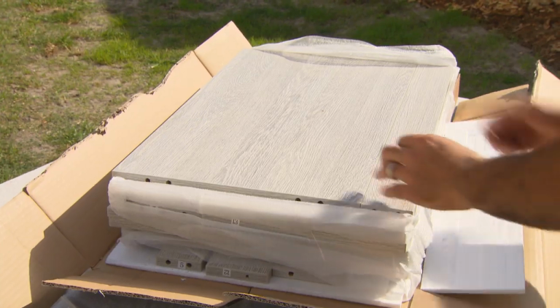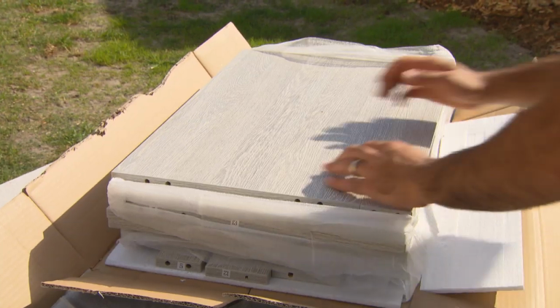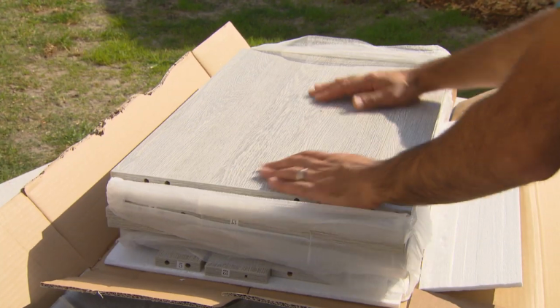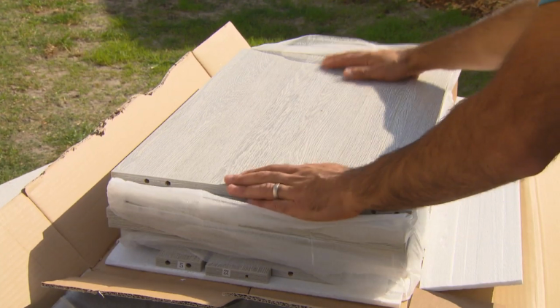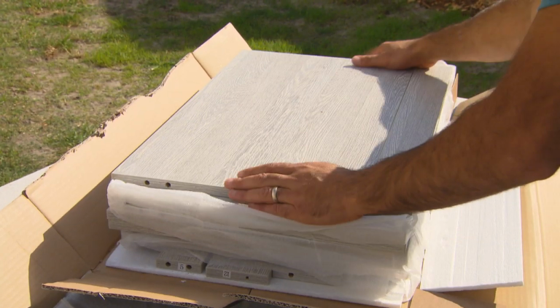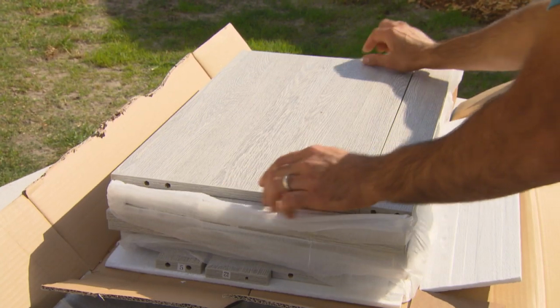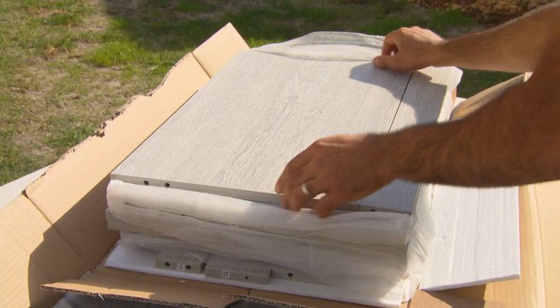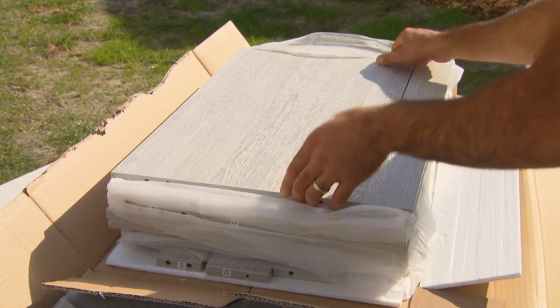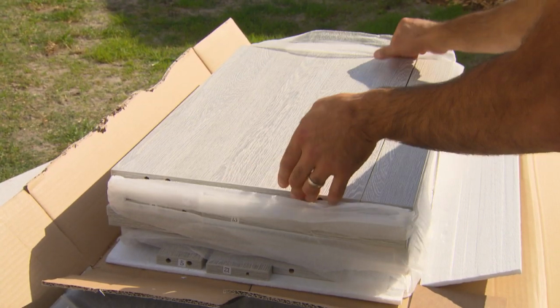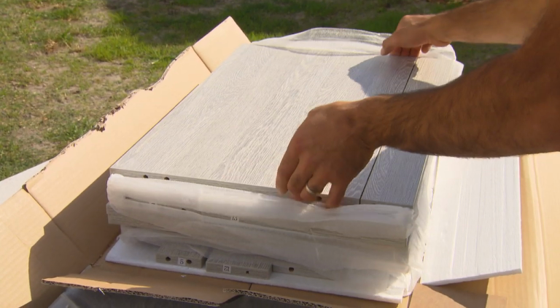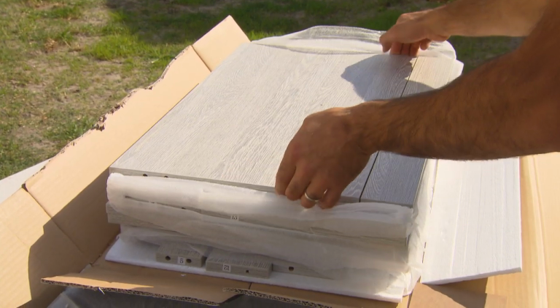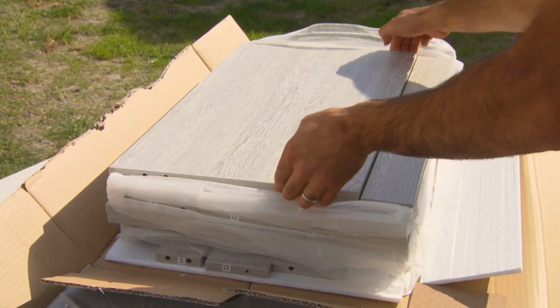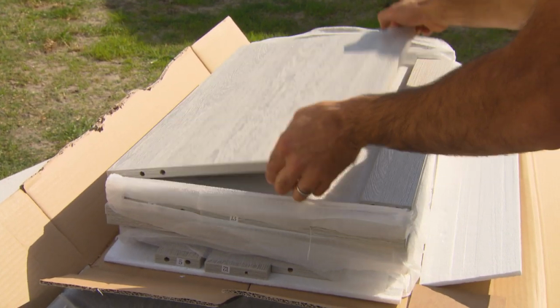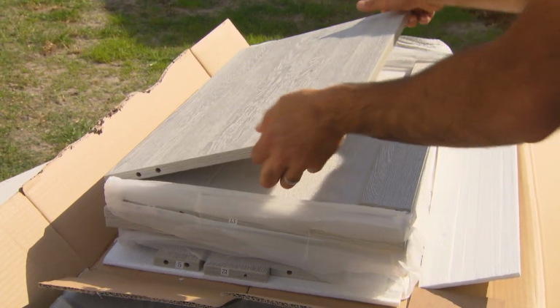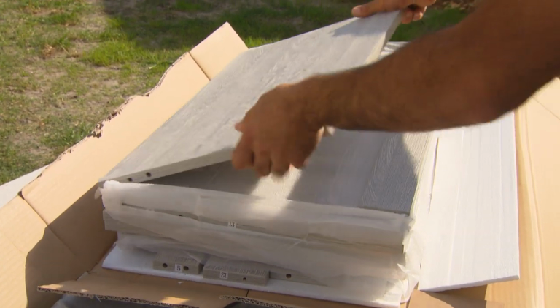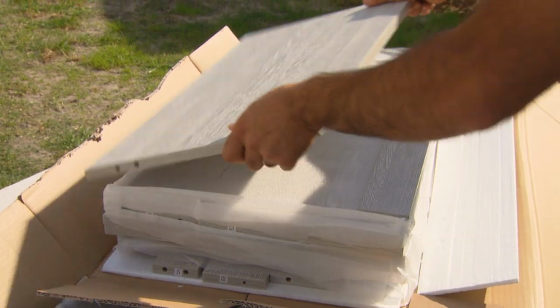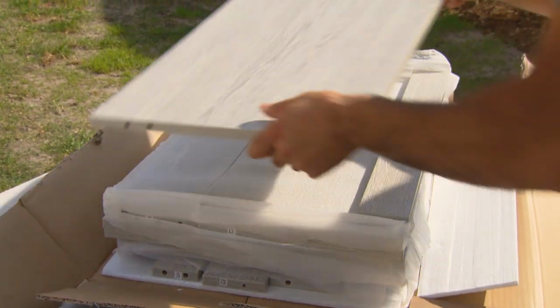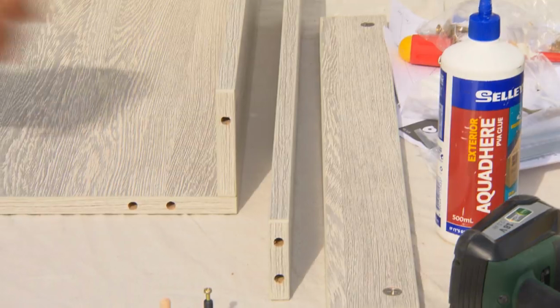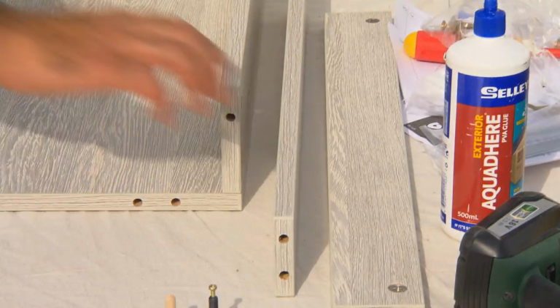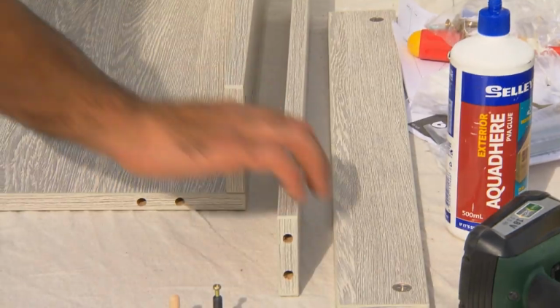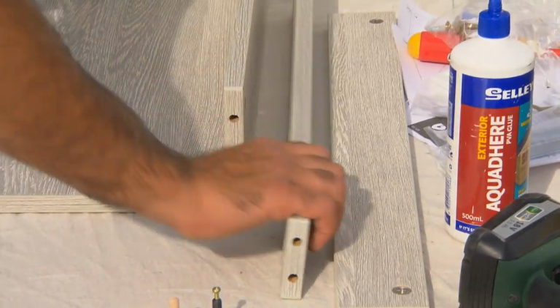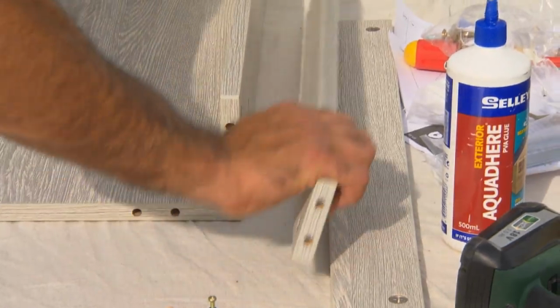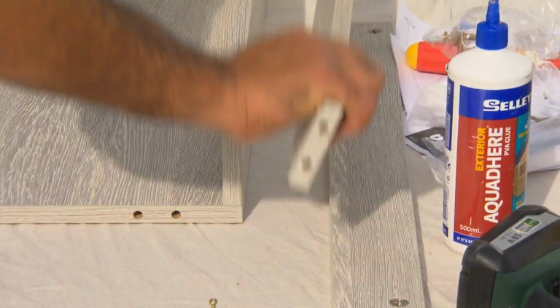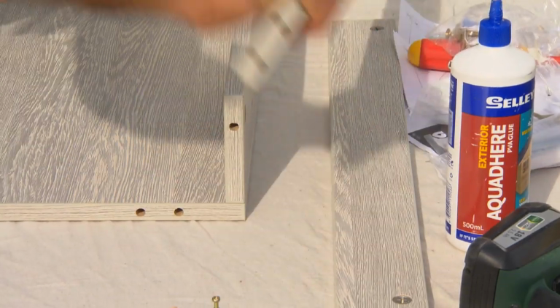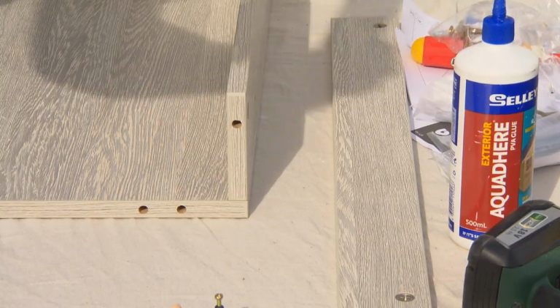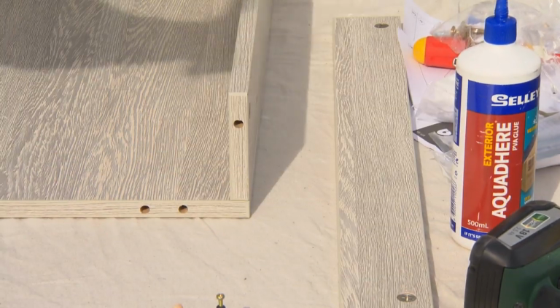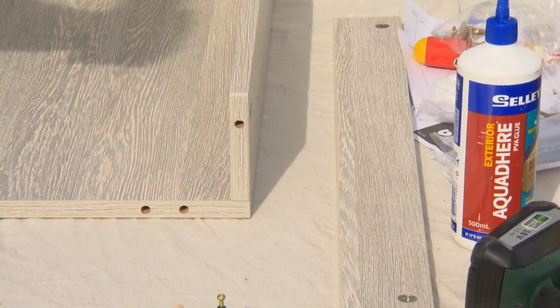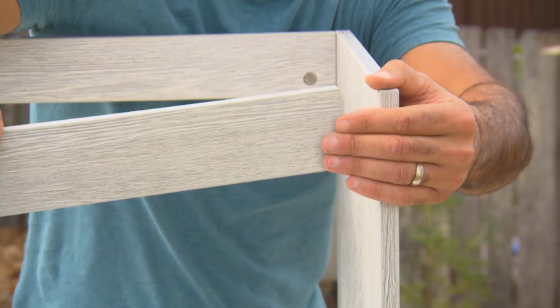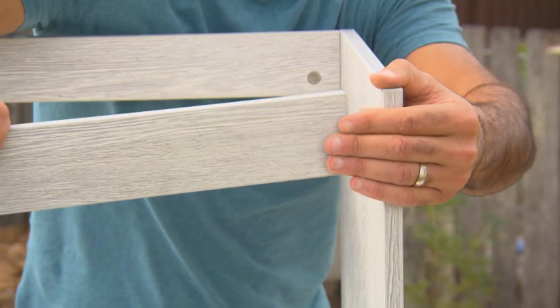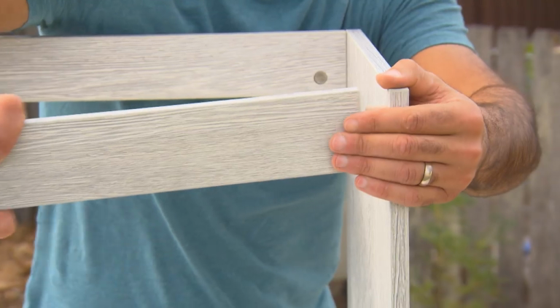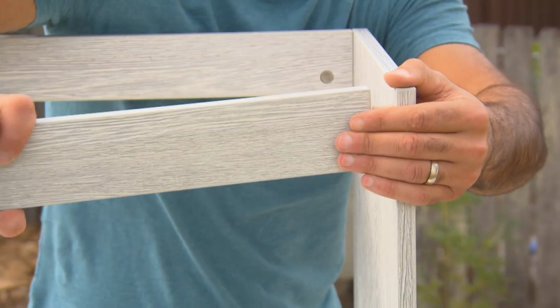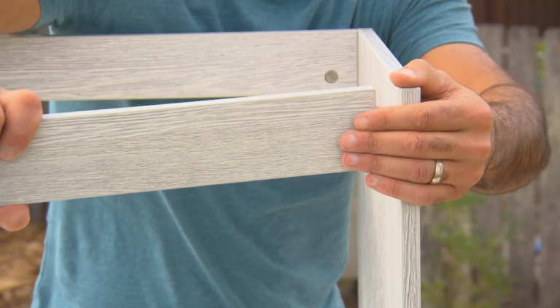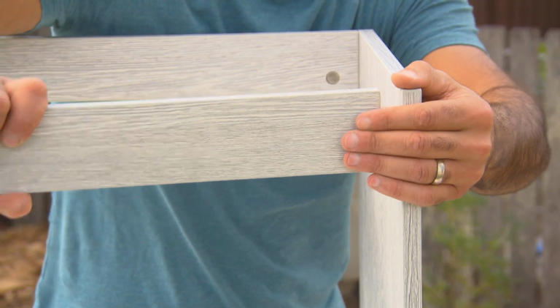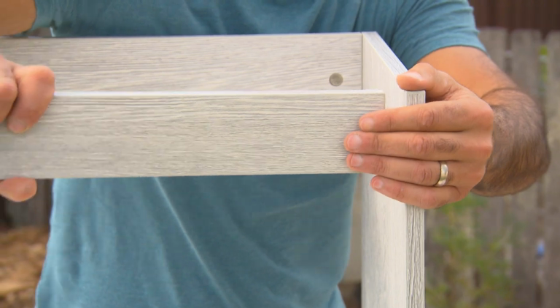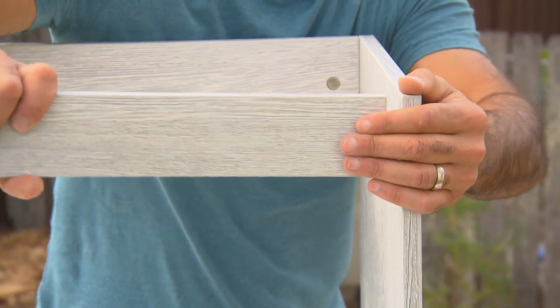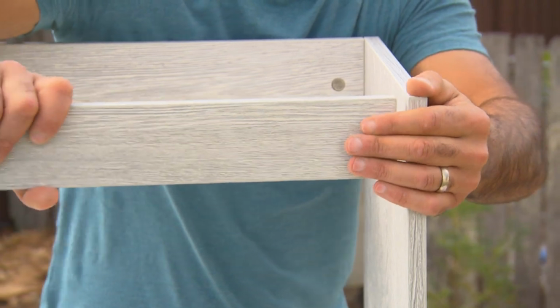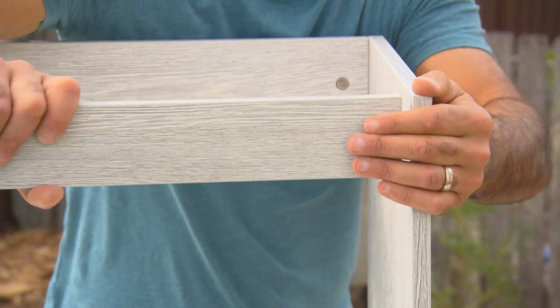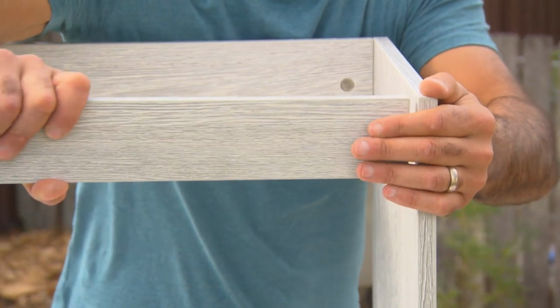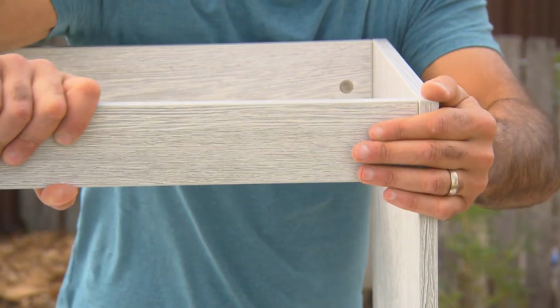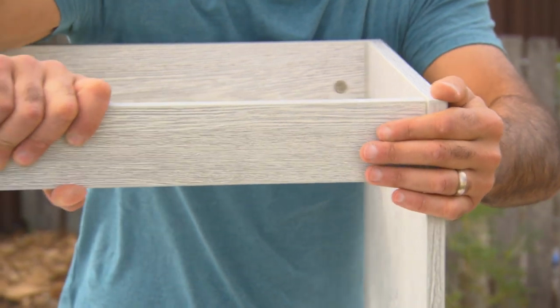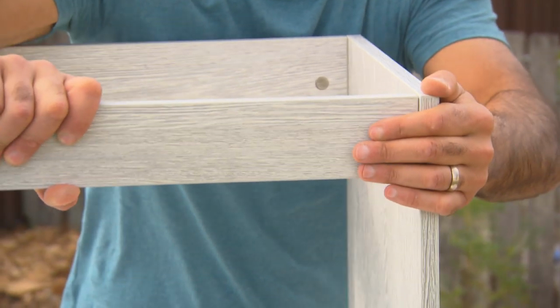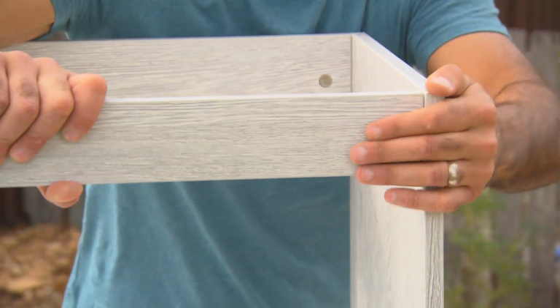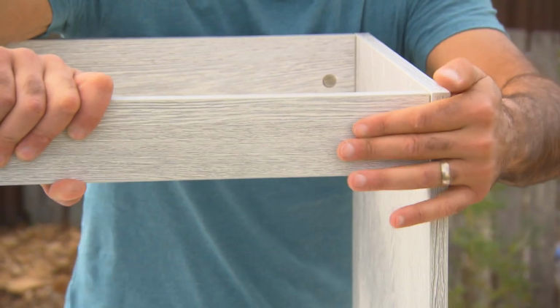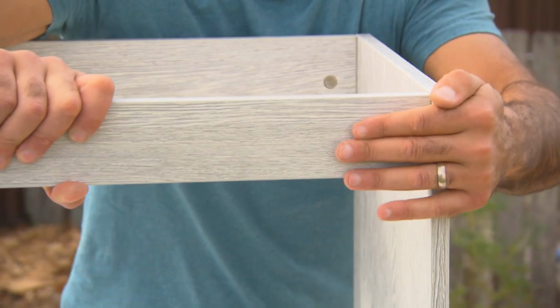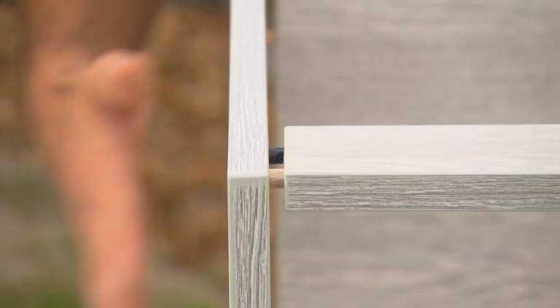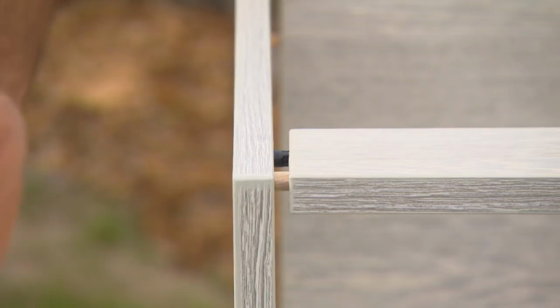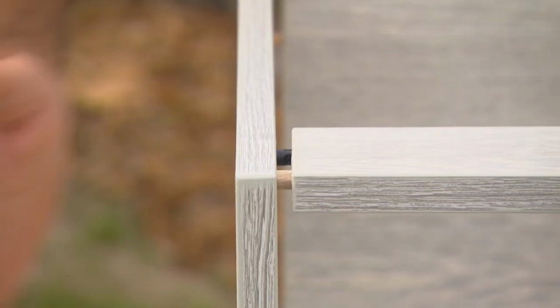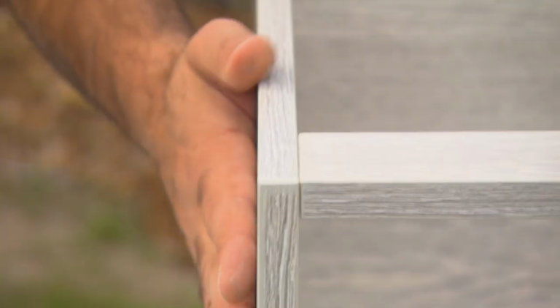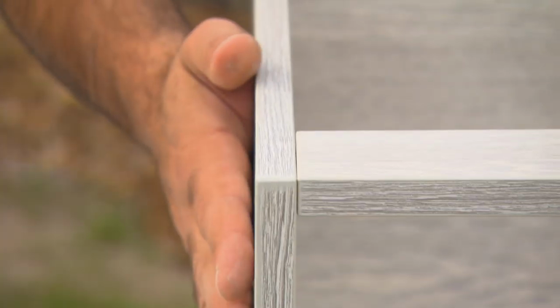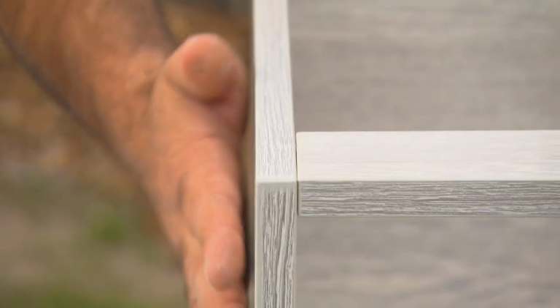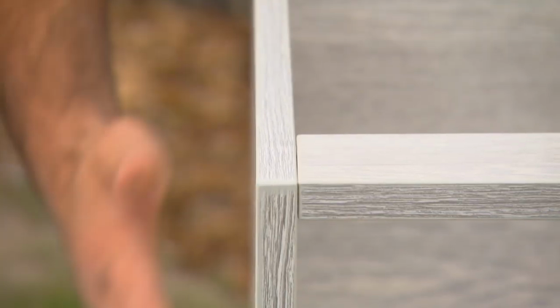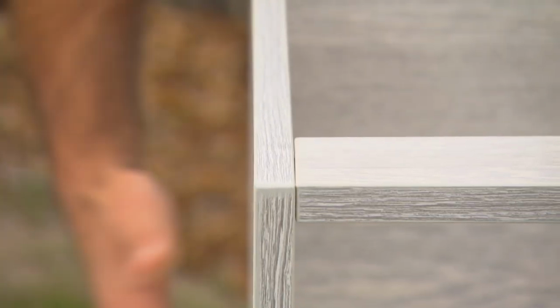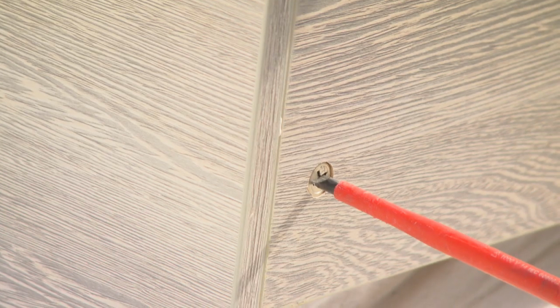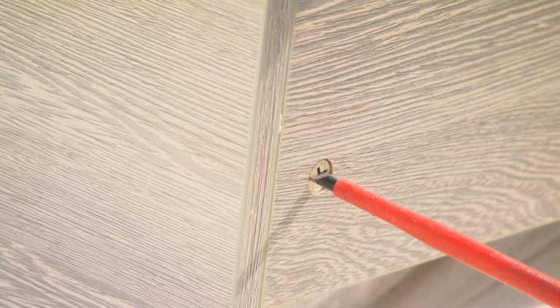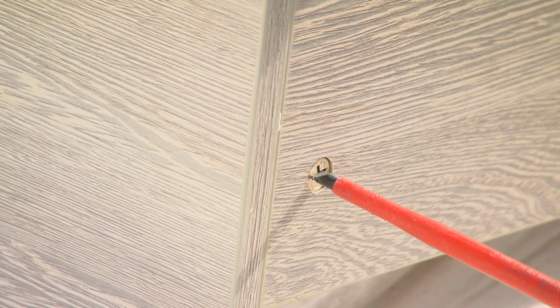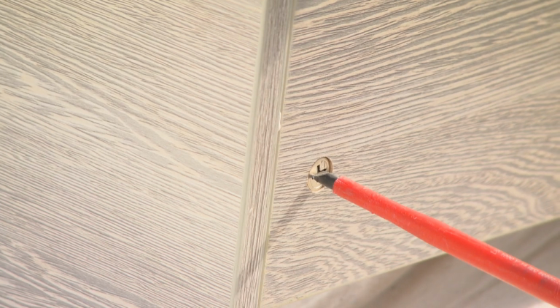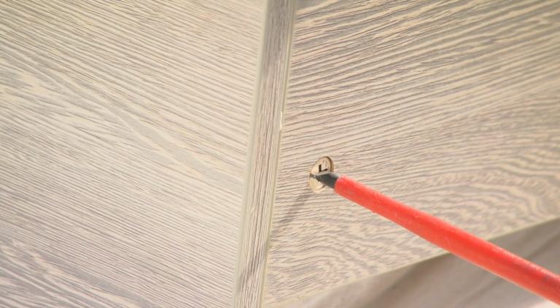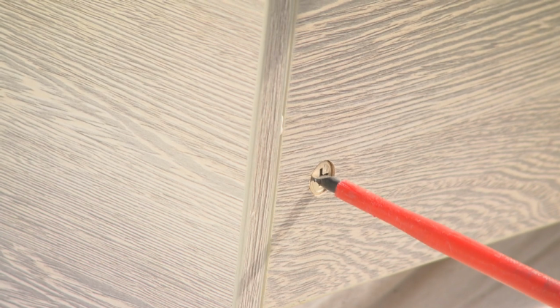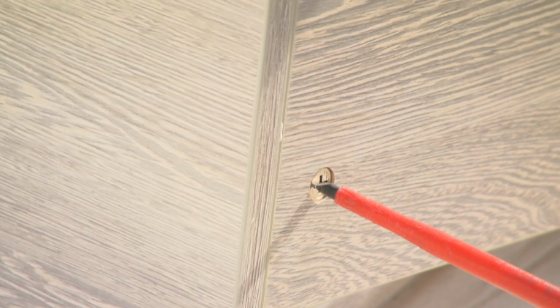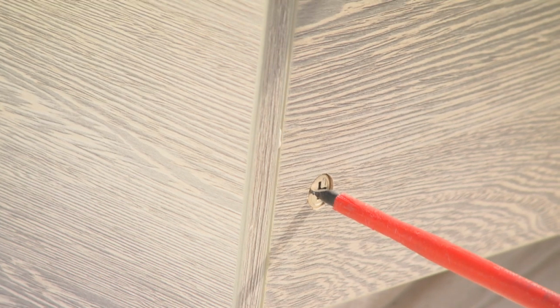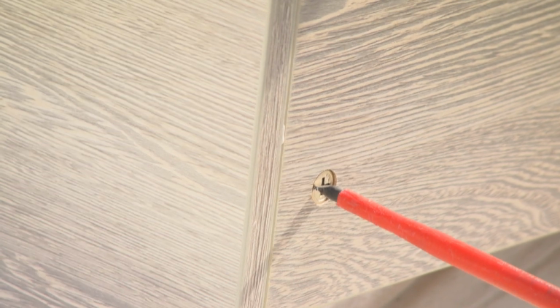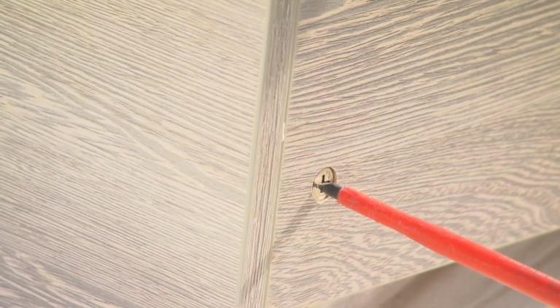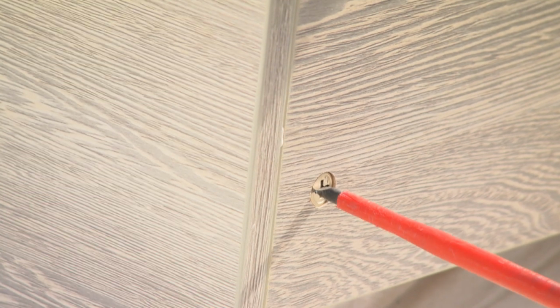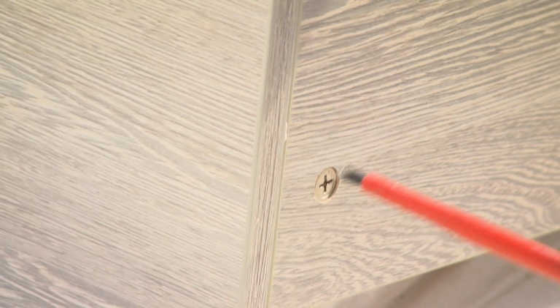I'm going to use the drying time in between coats to put together a new vanity, which will give this bathroom more storage and a more modern look.